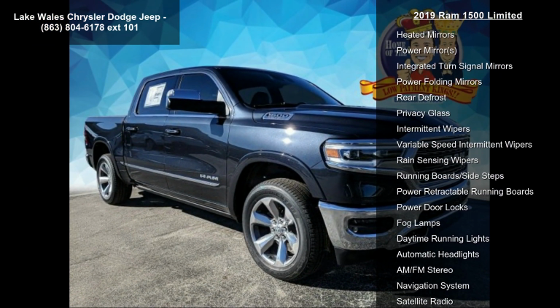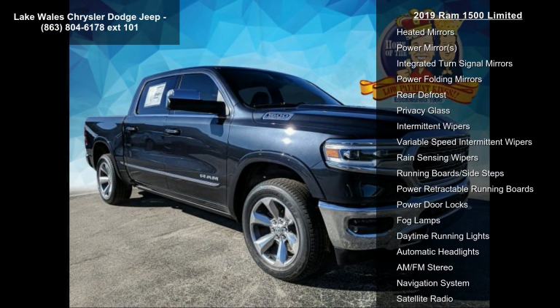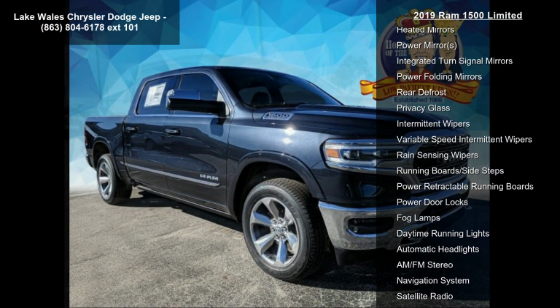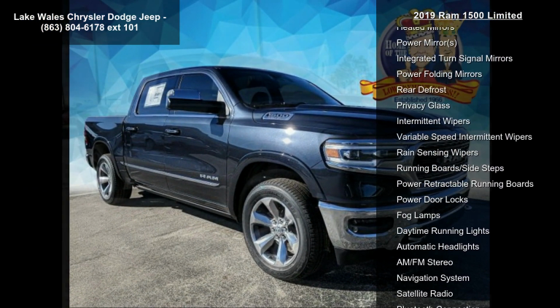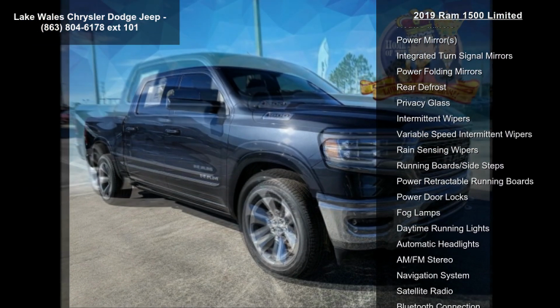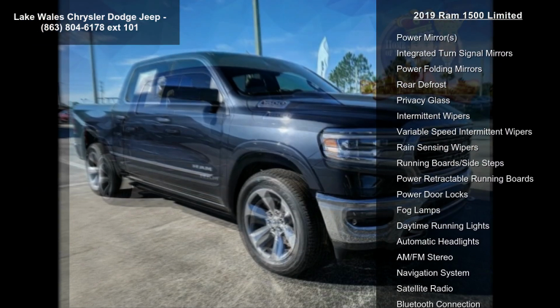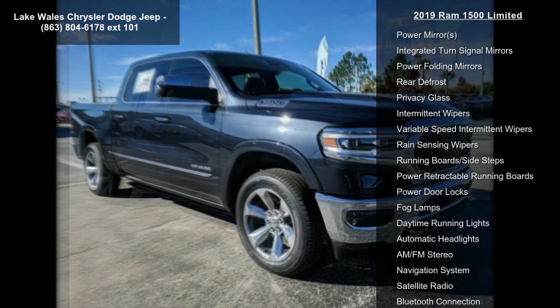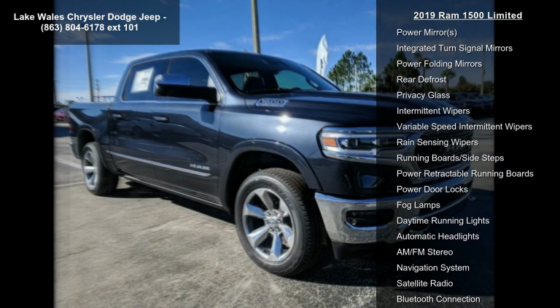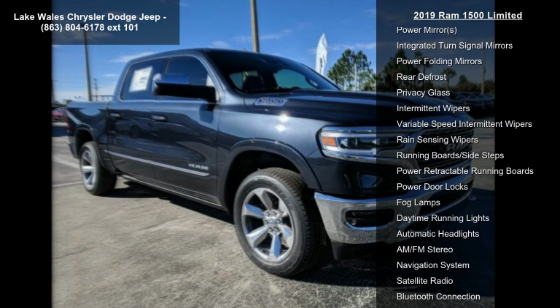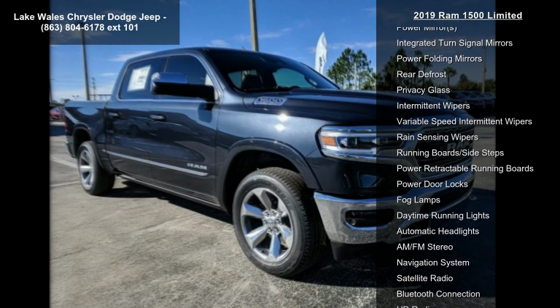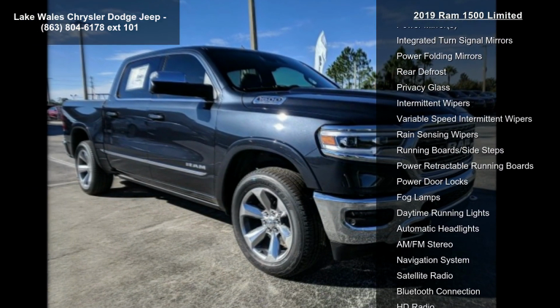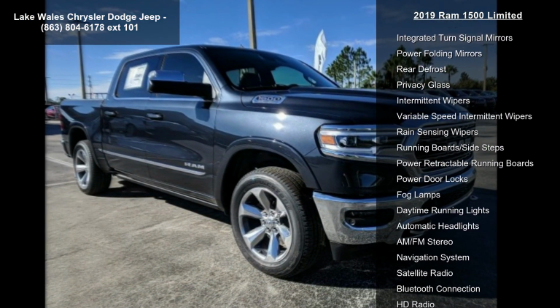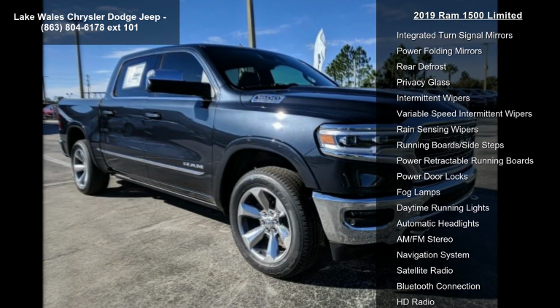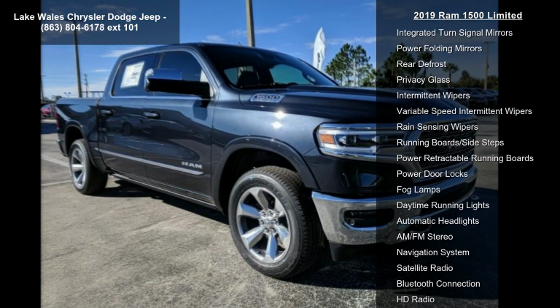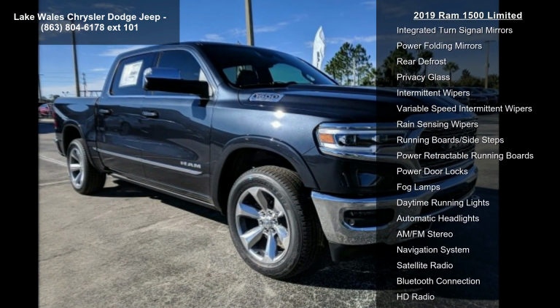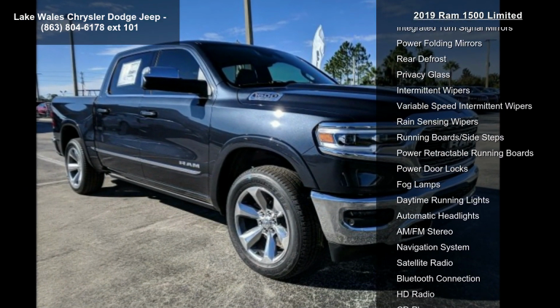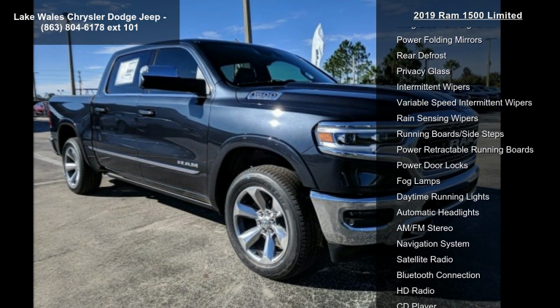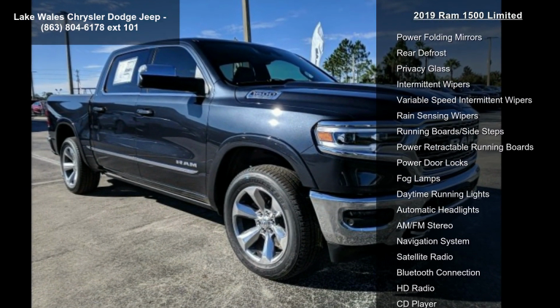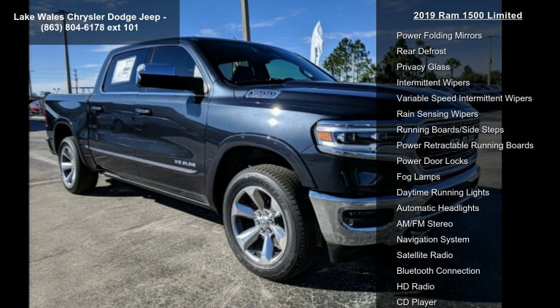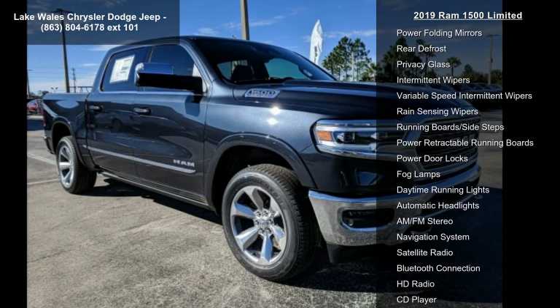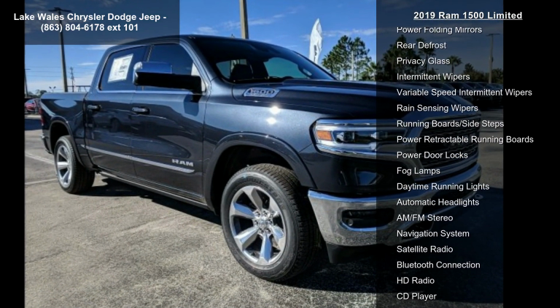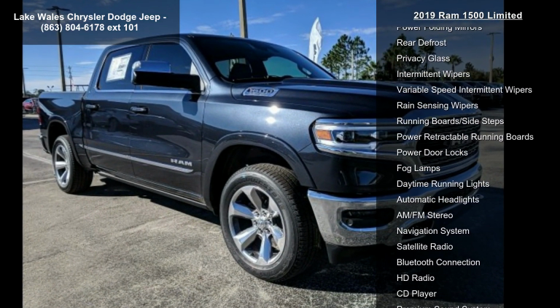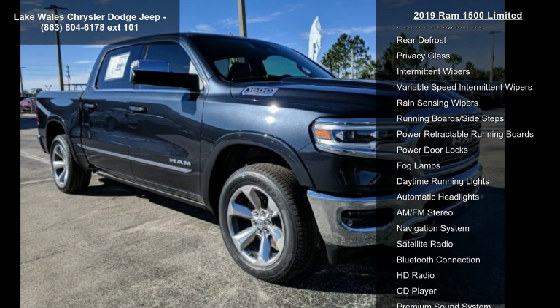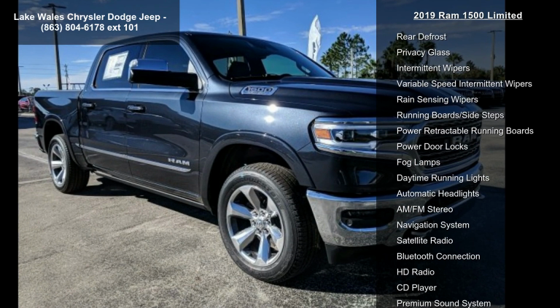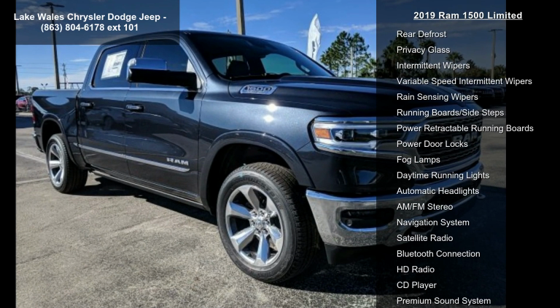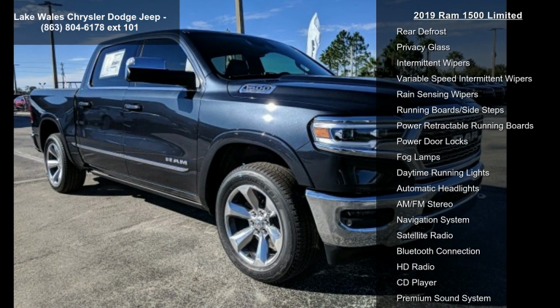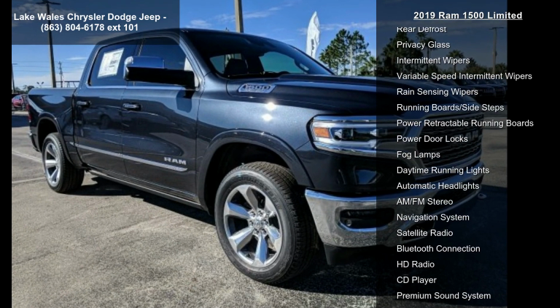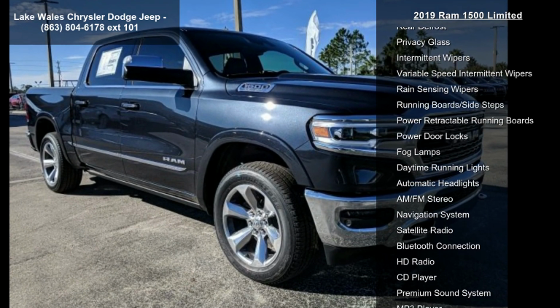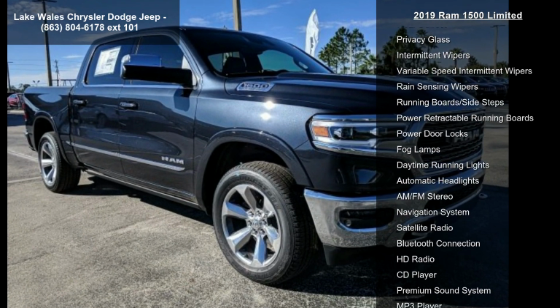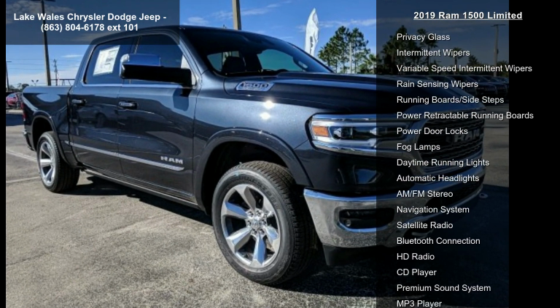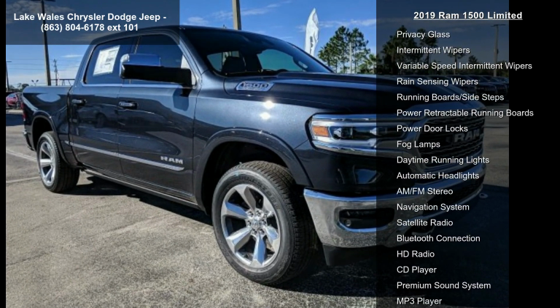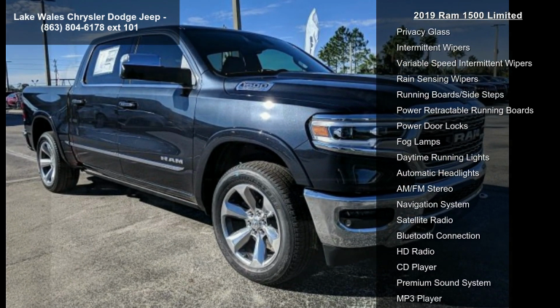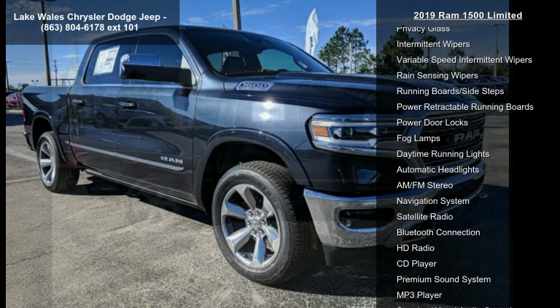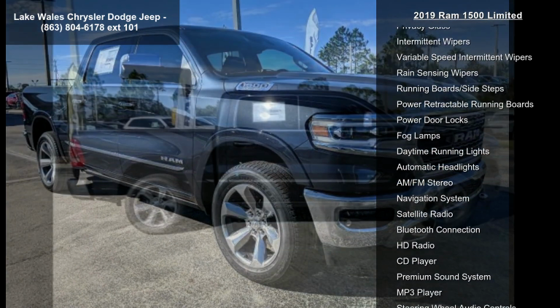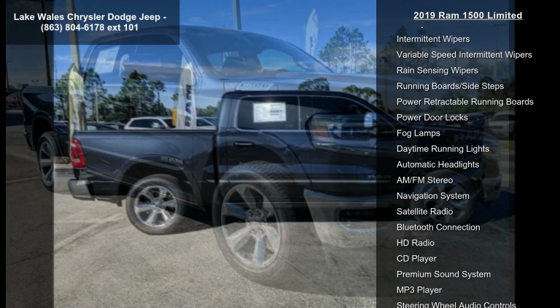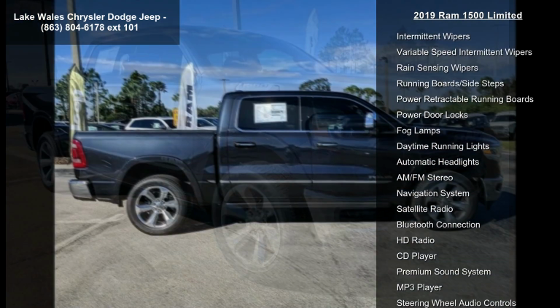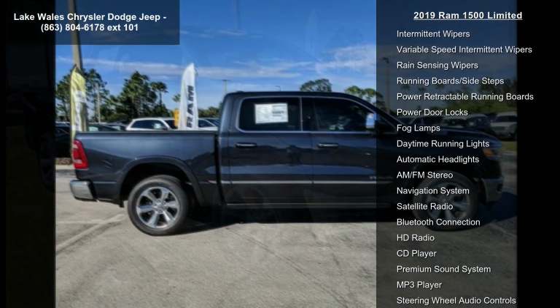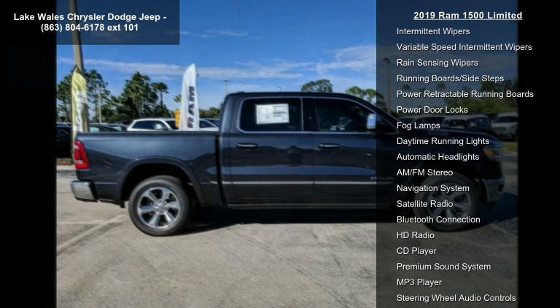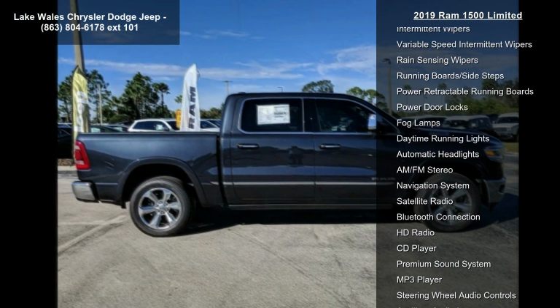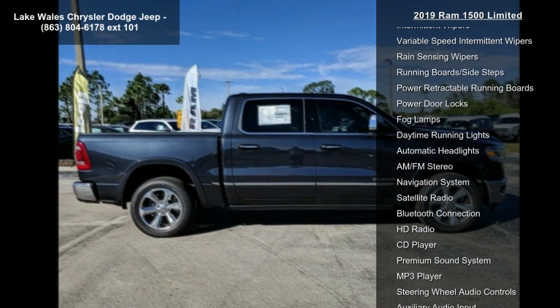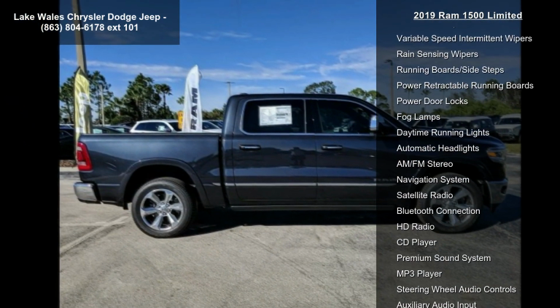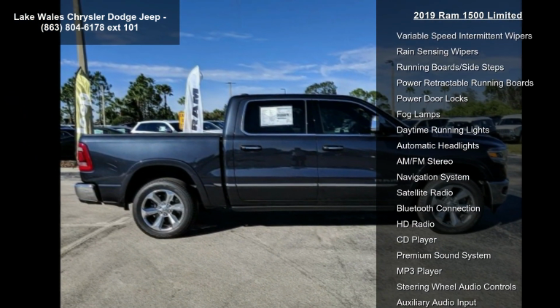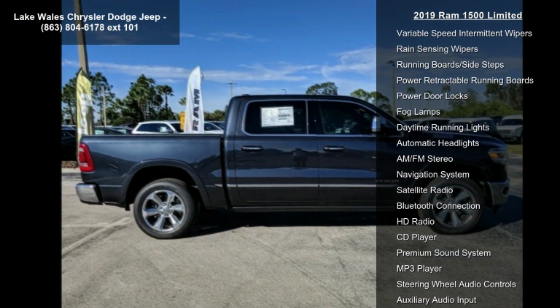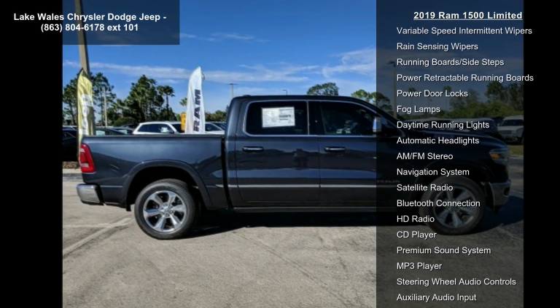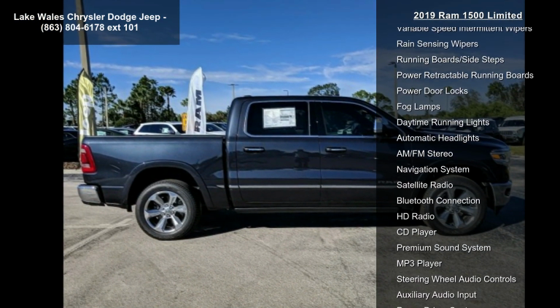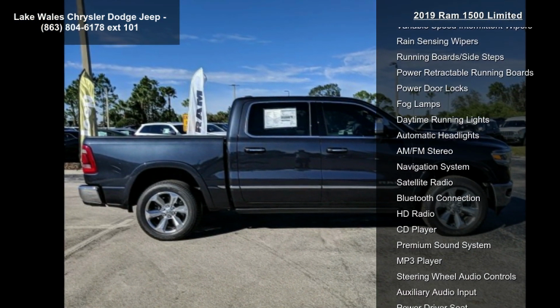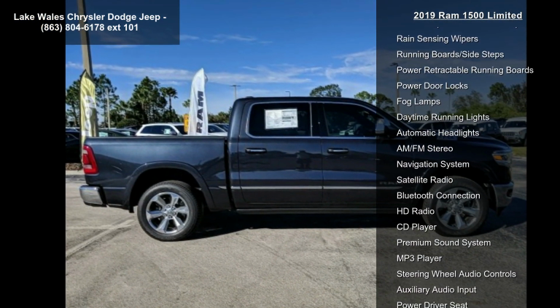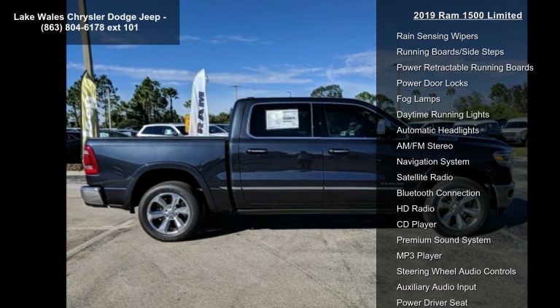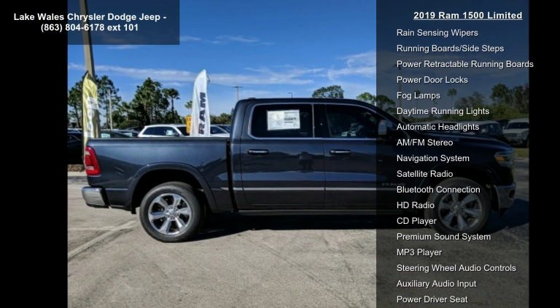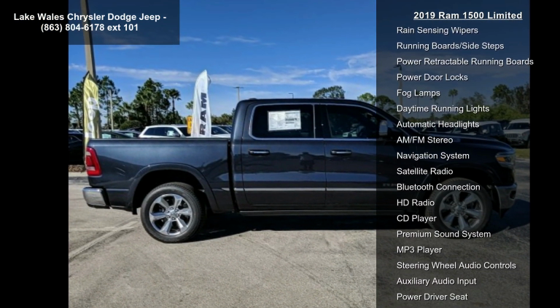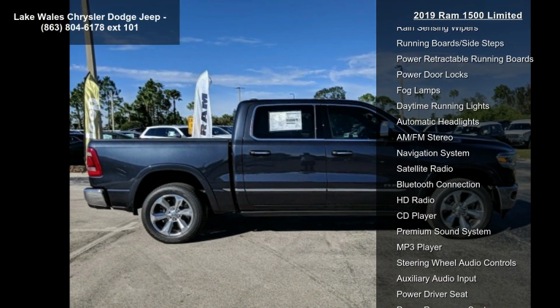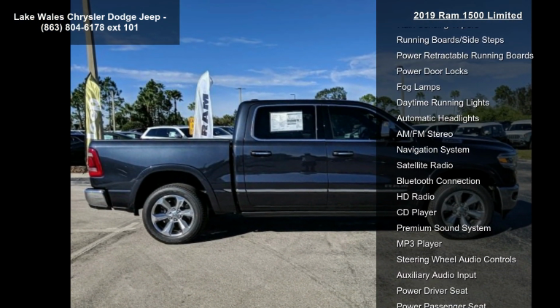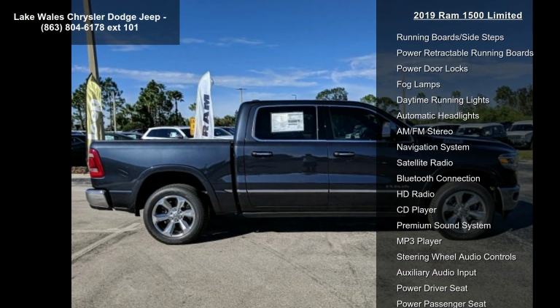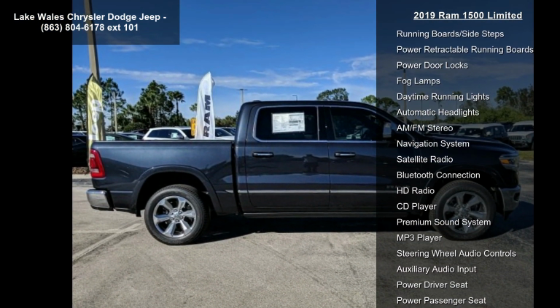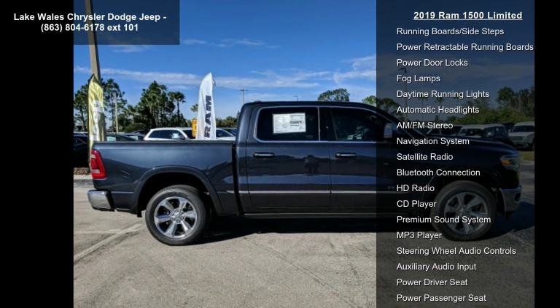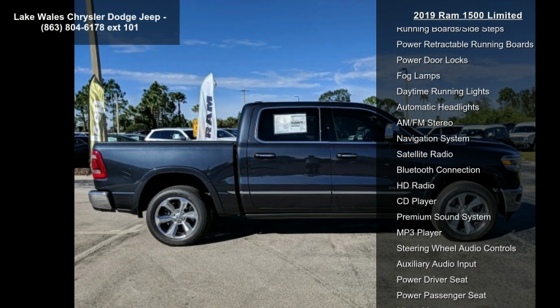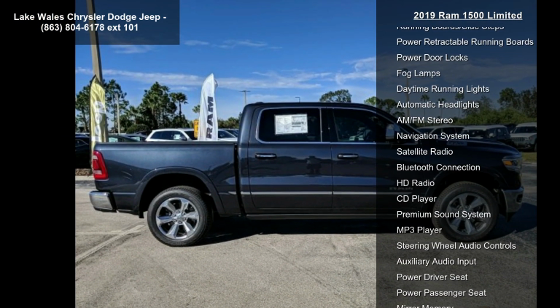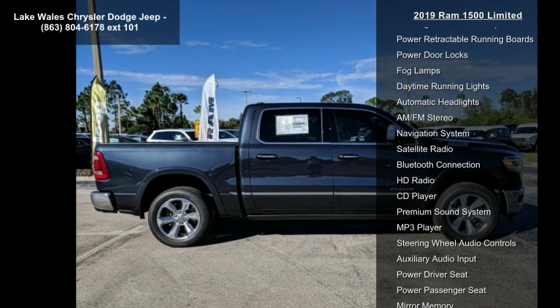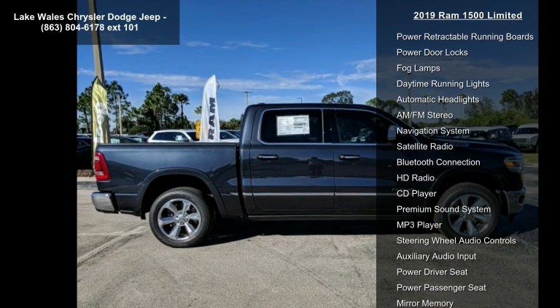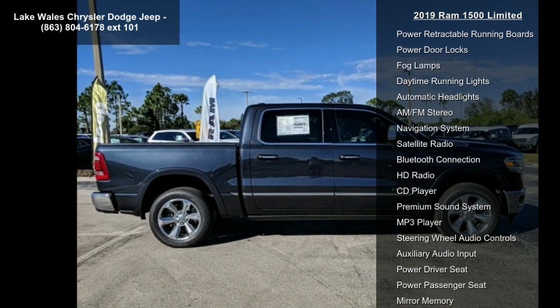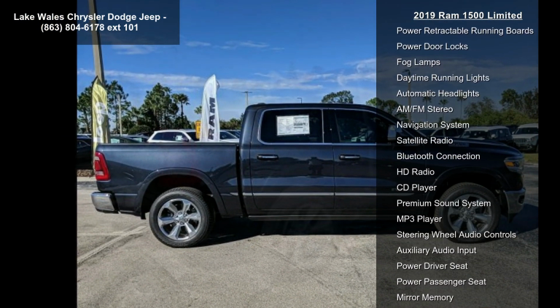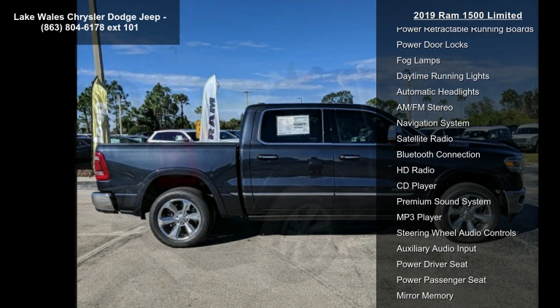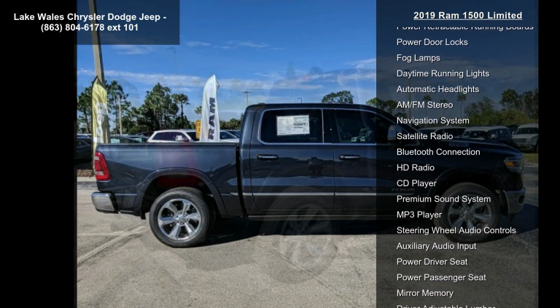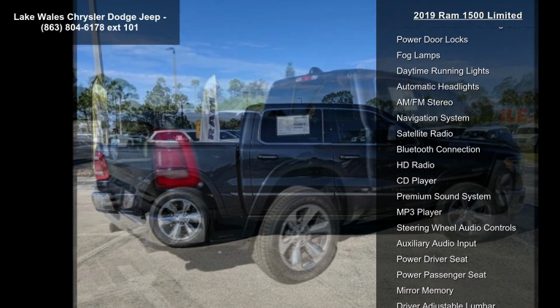Quick Order Package 25M Limited included. Engine: 5.7L V8 Hemi MDS VVT. Transmission: 8-Speed Automatic.